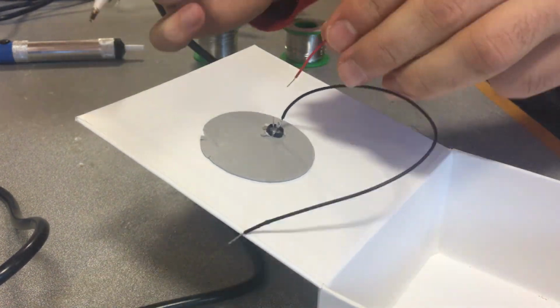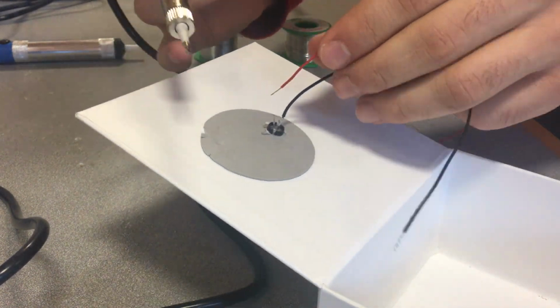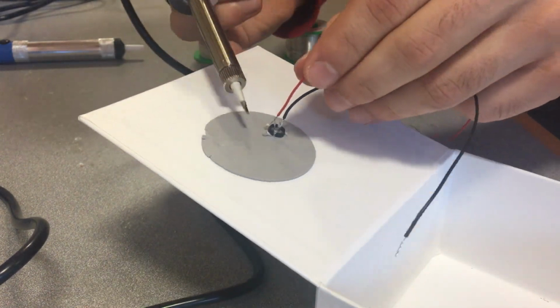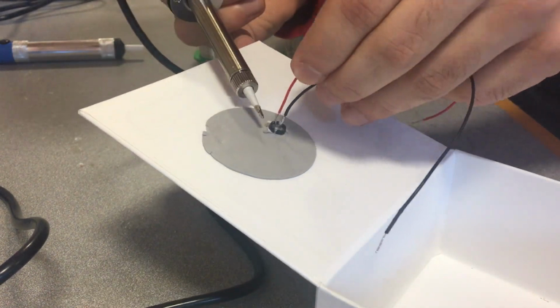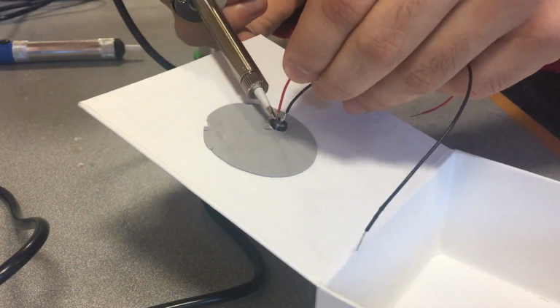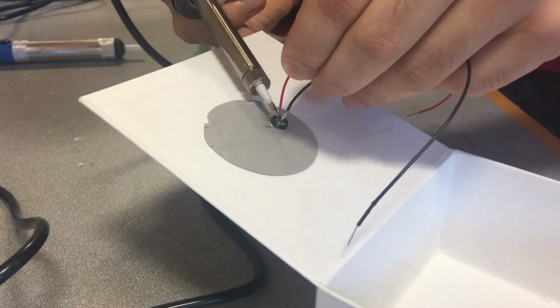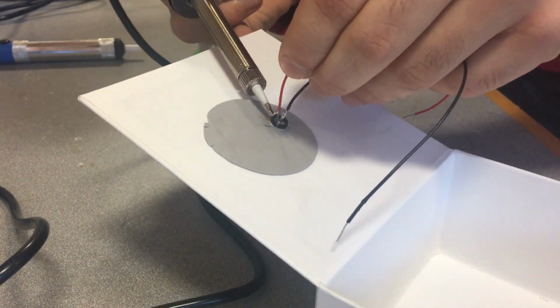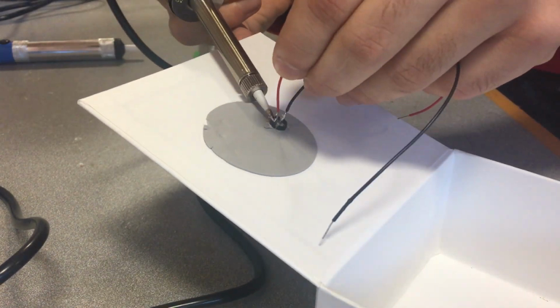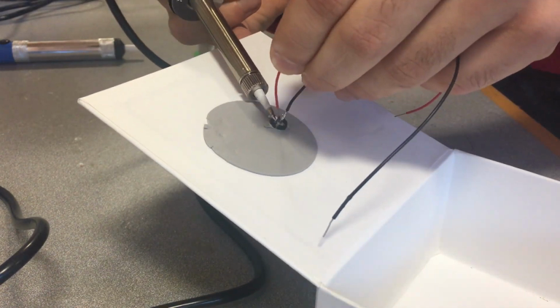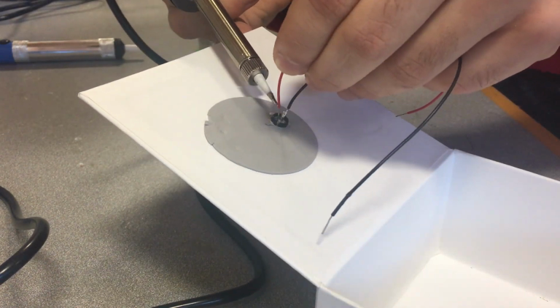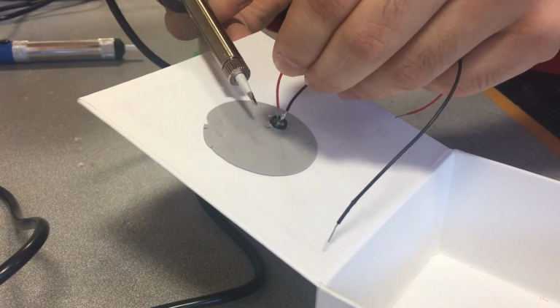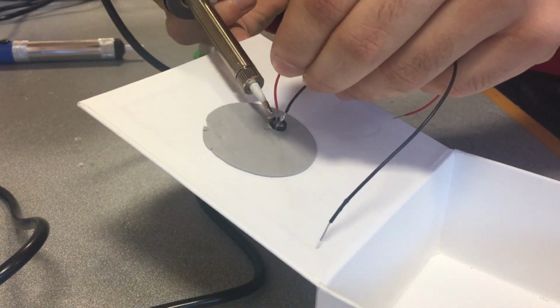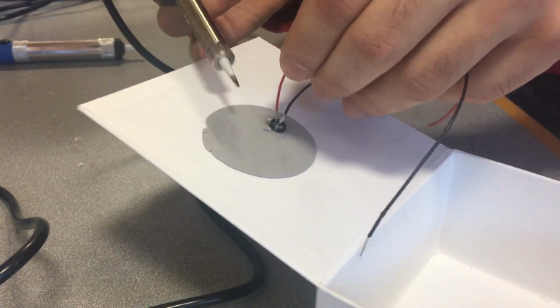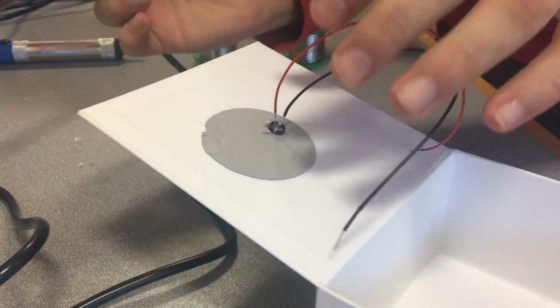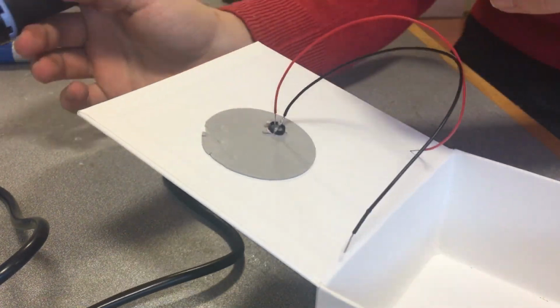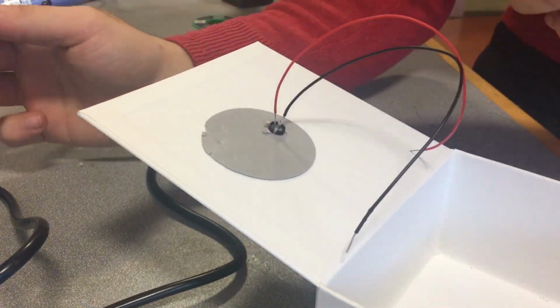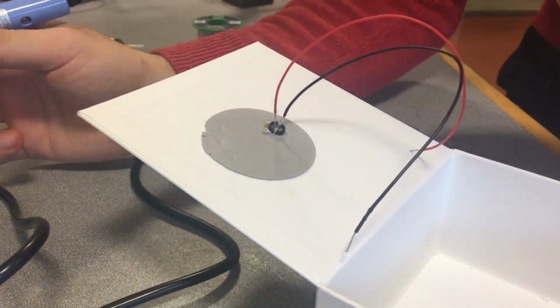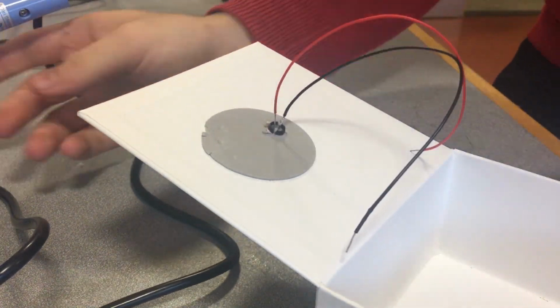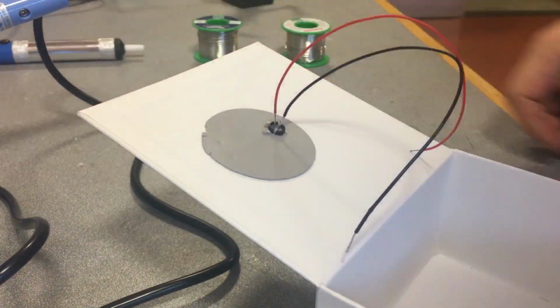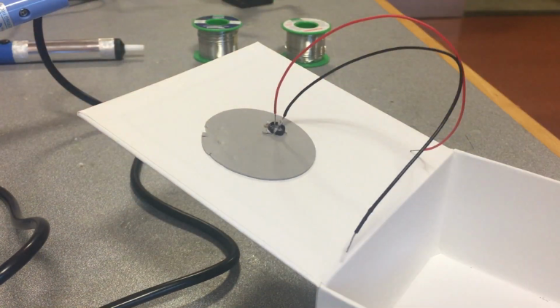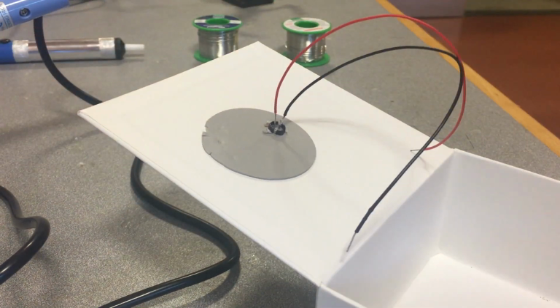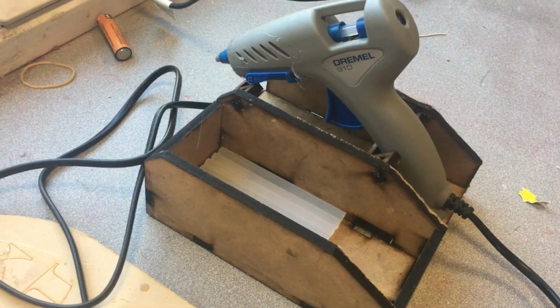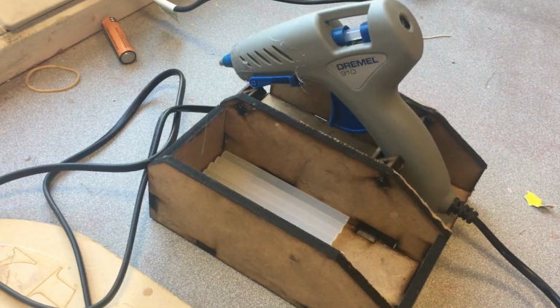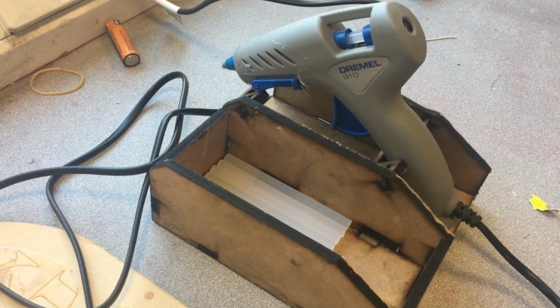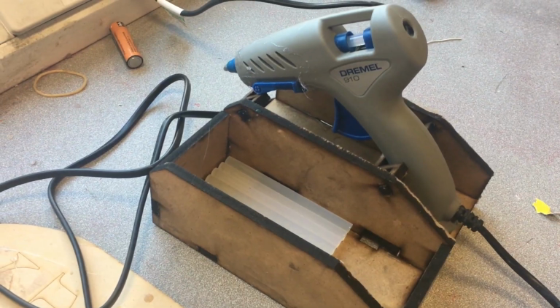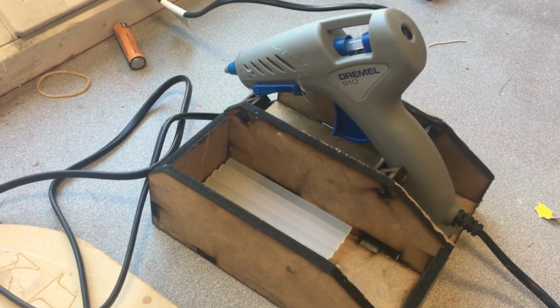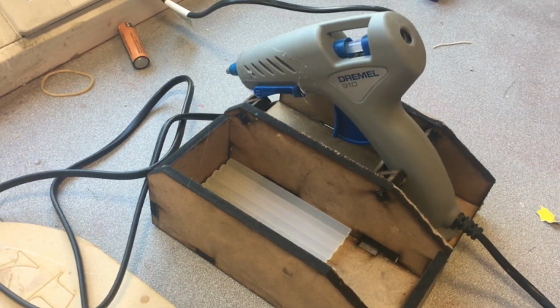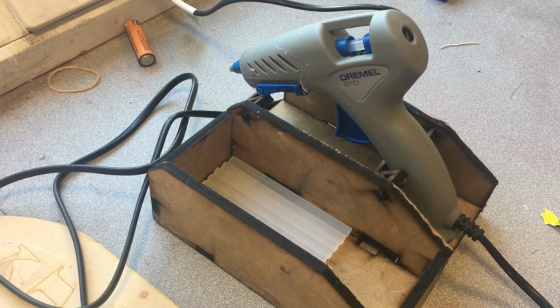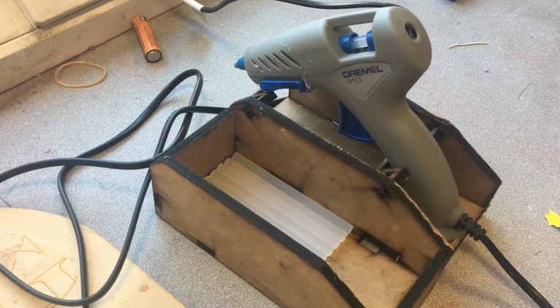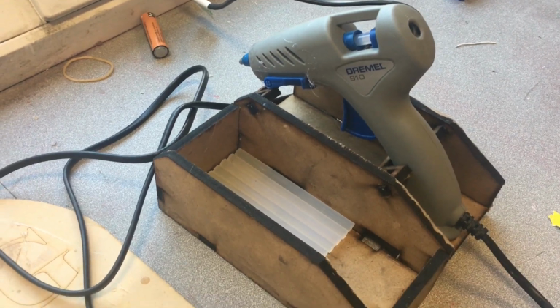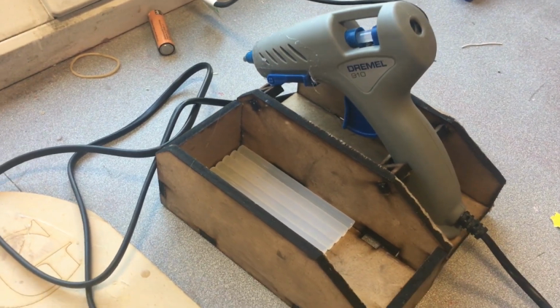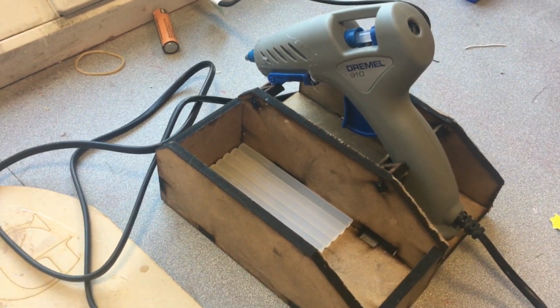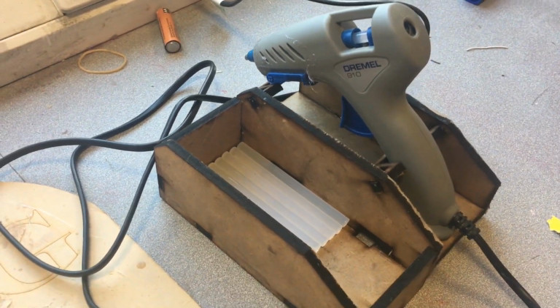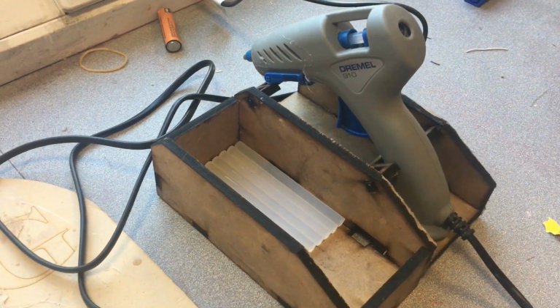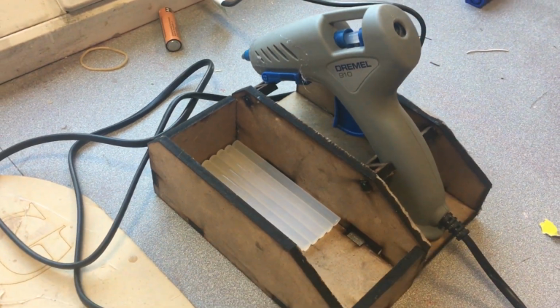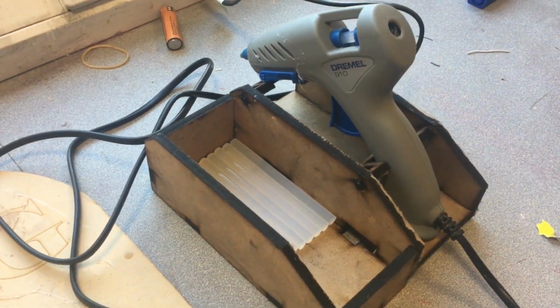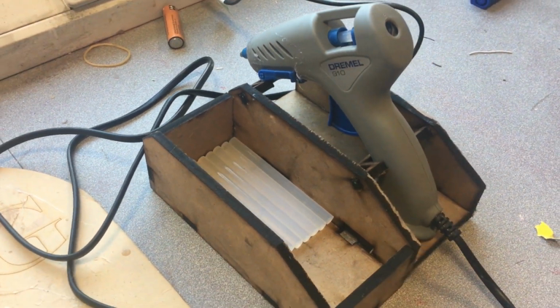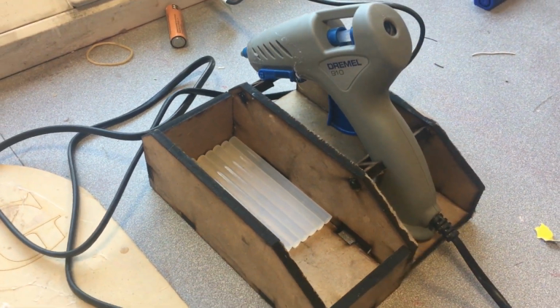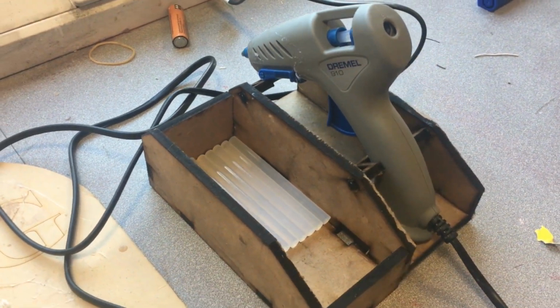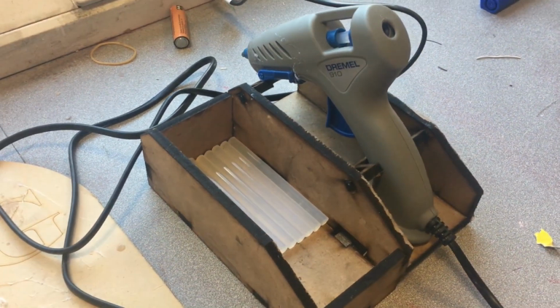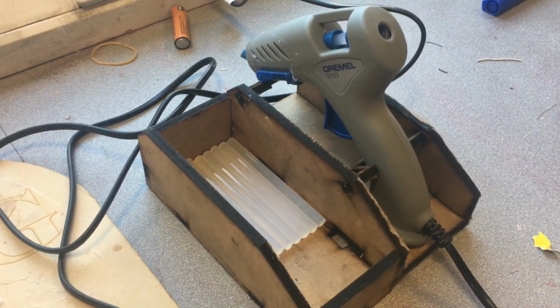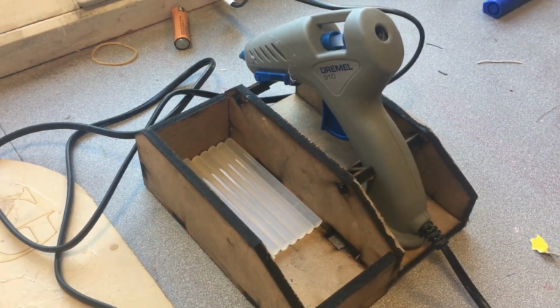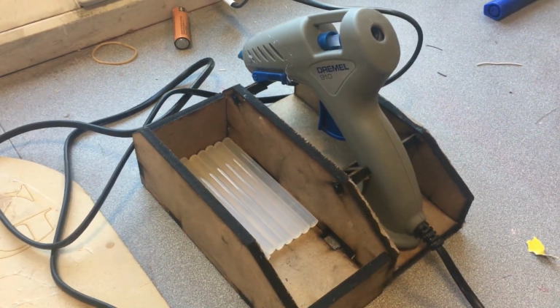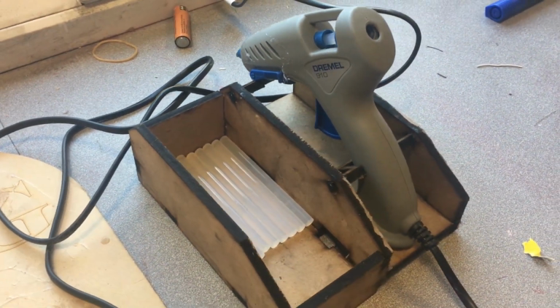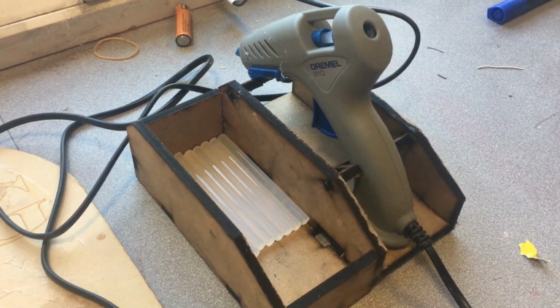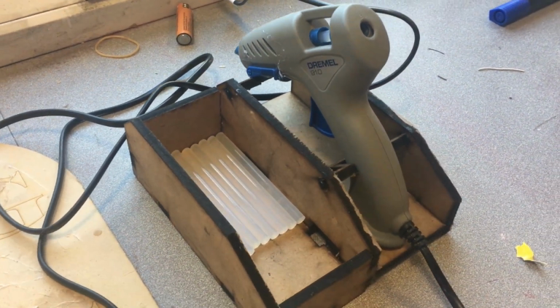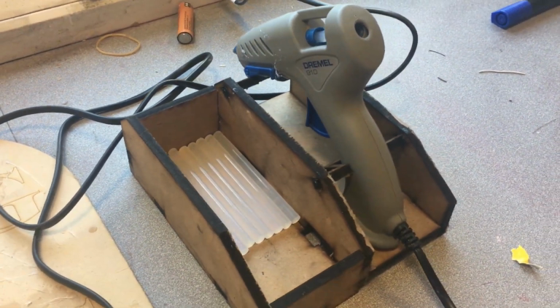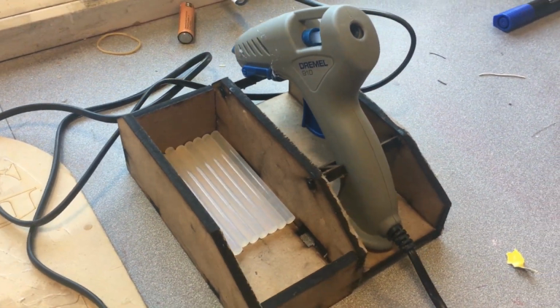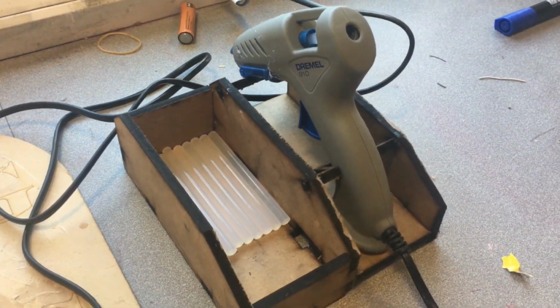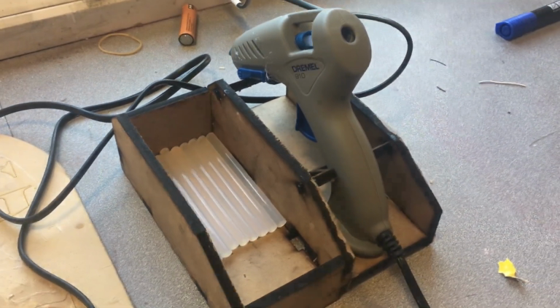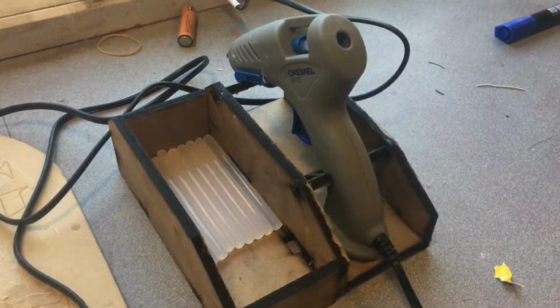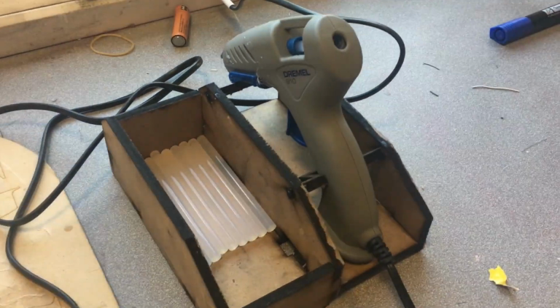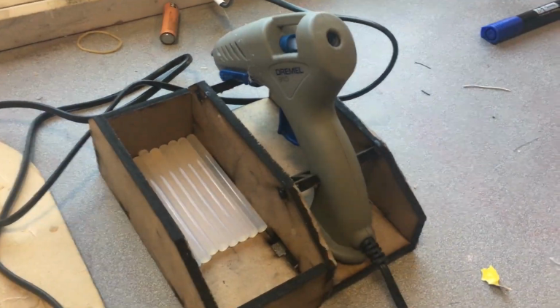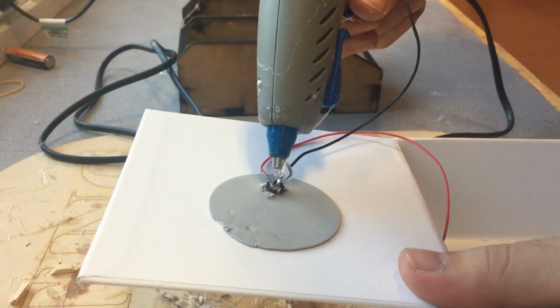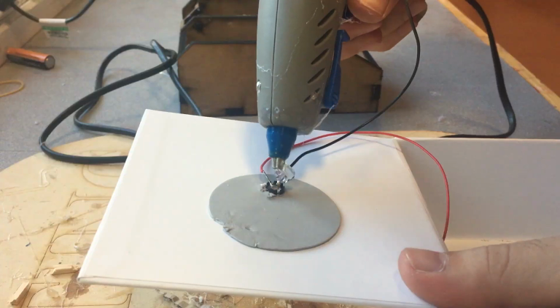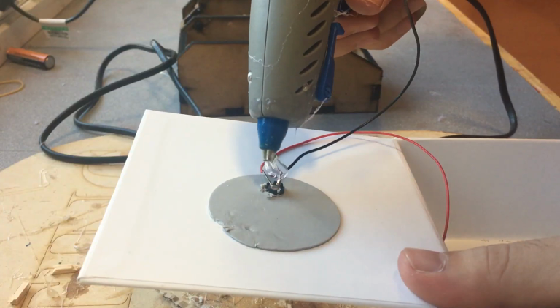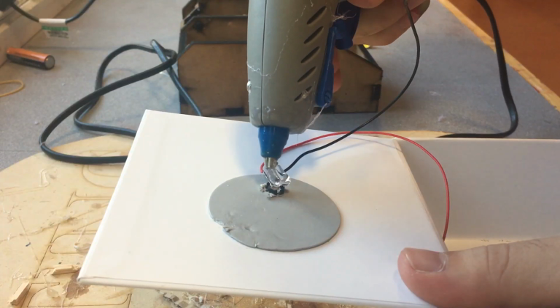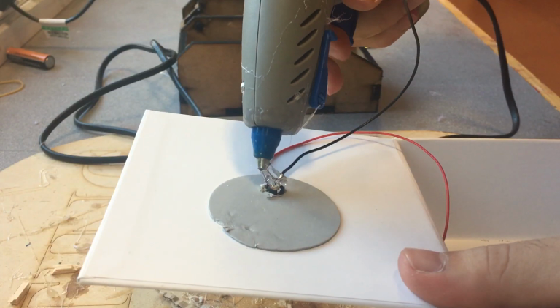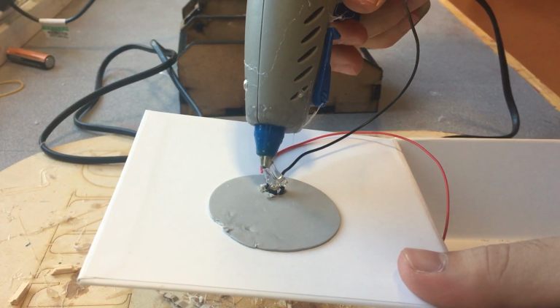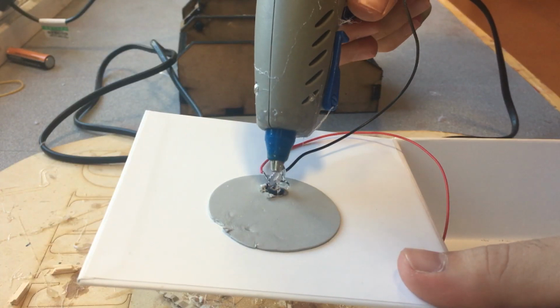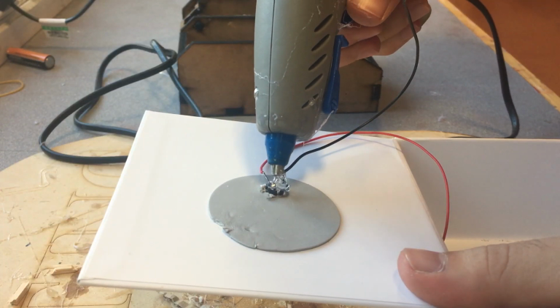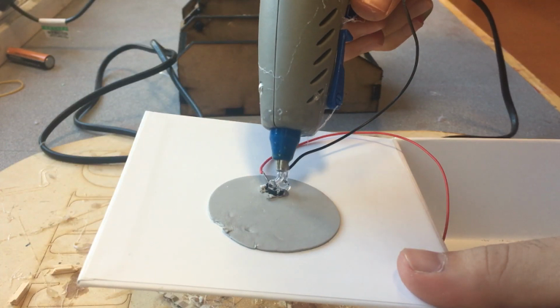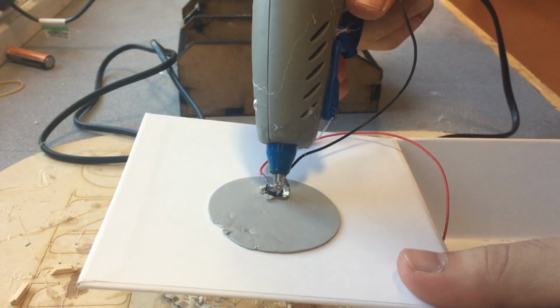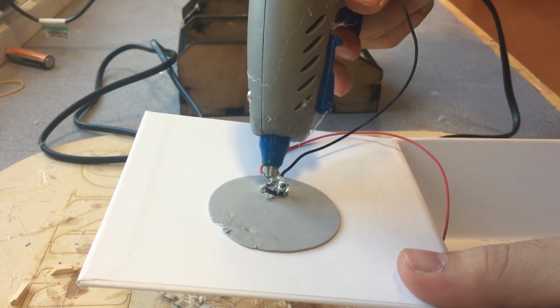I was planning to use some heat shrink tubing, but the hot glue gun was willing to help, so I ended up covering the connections with some hot glue.